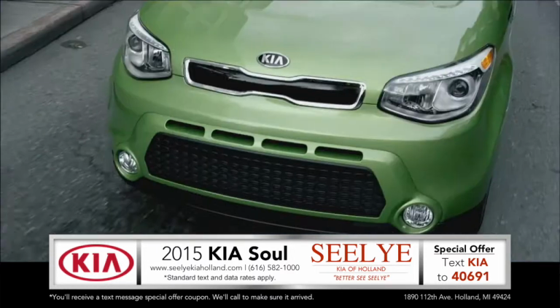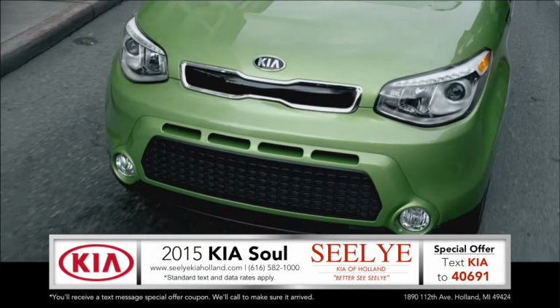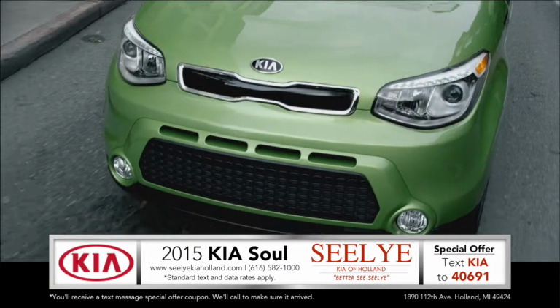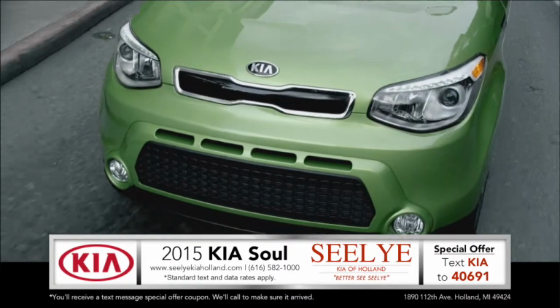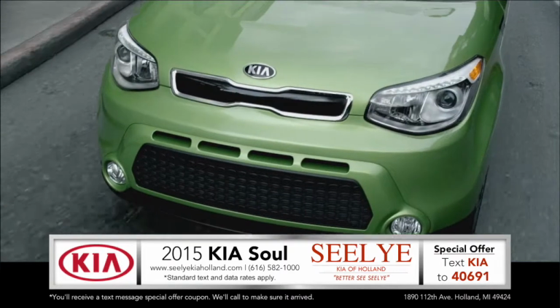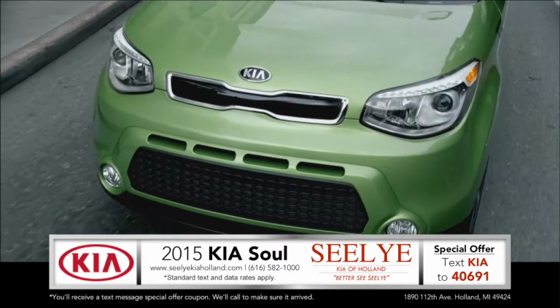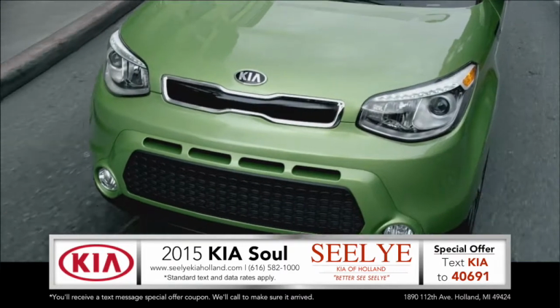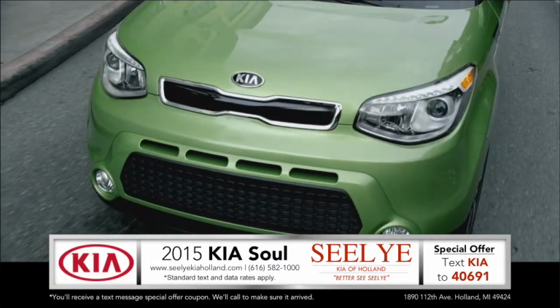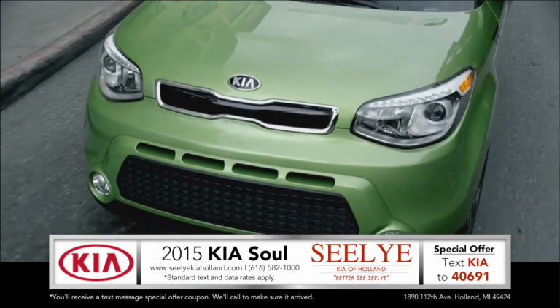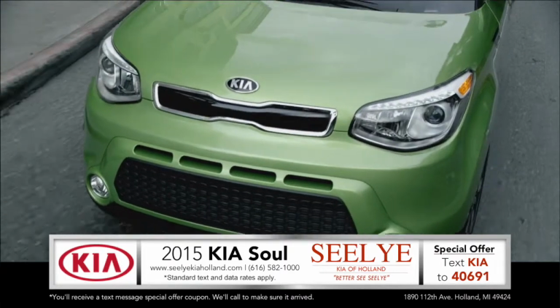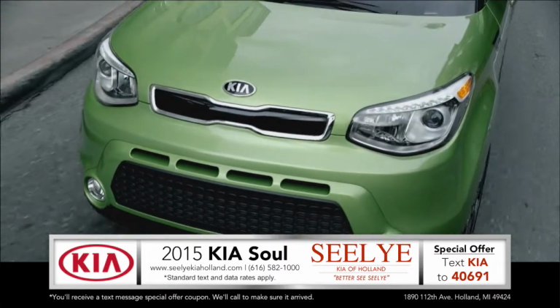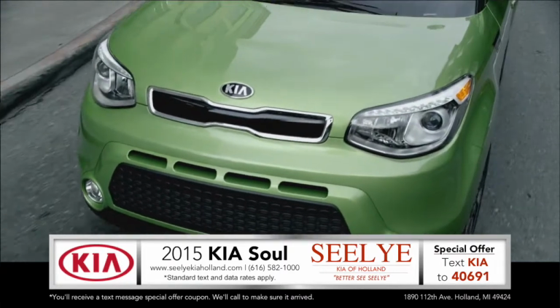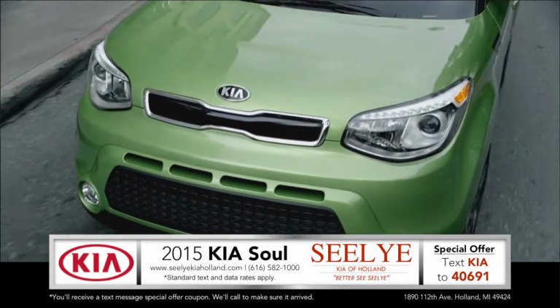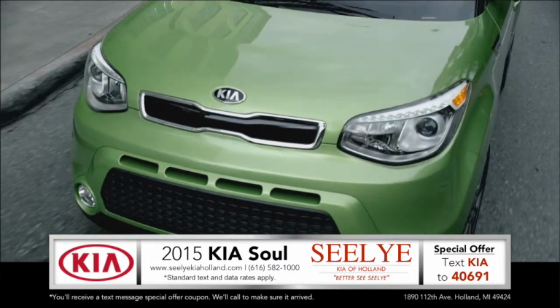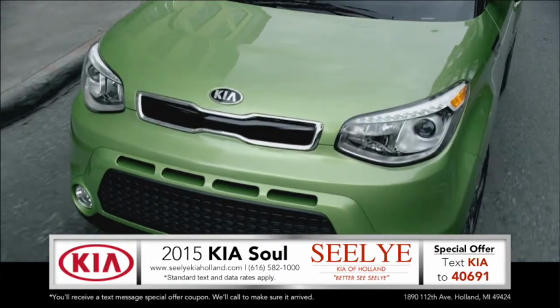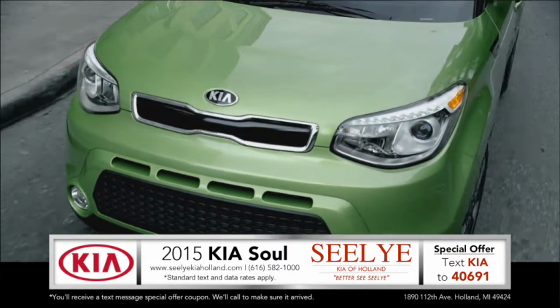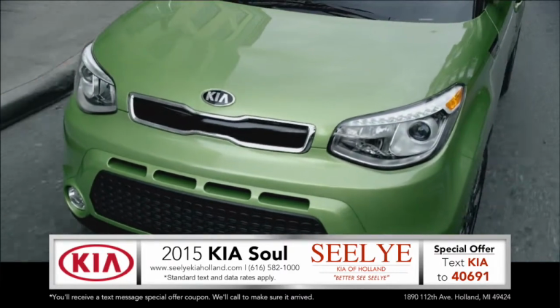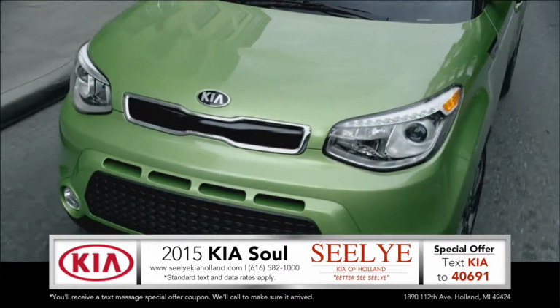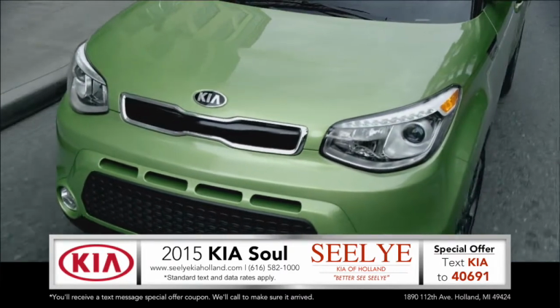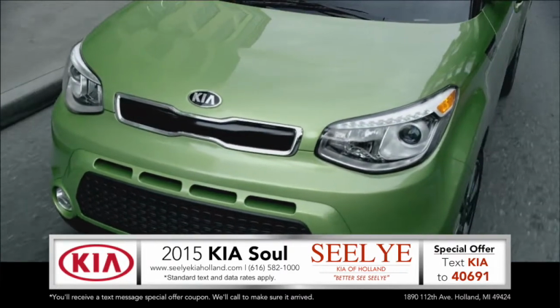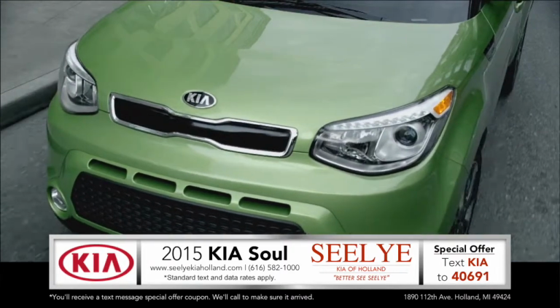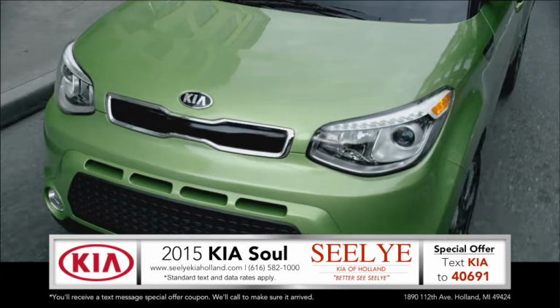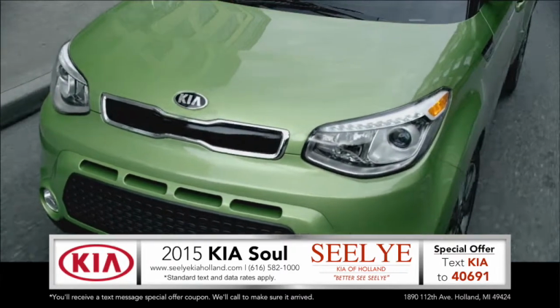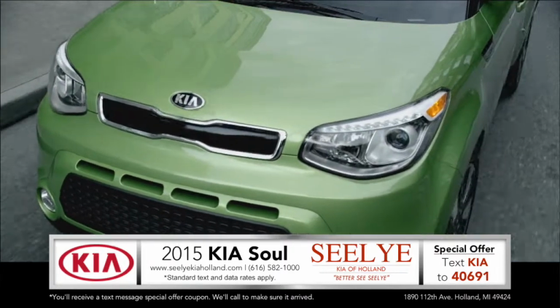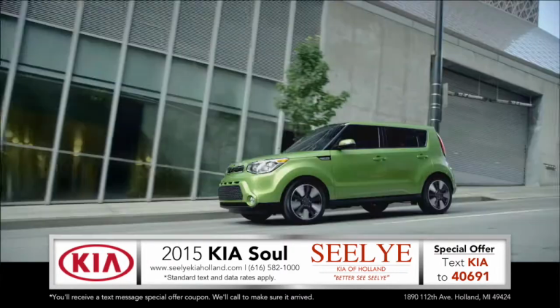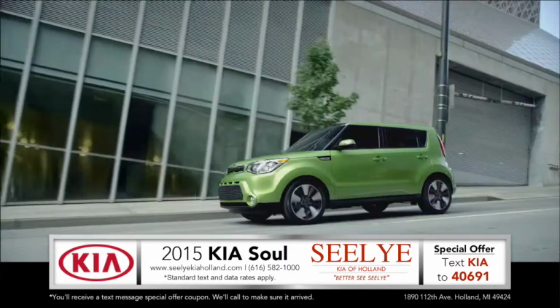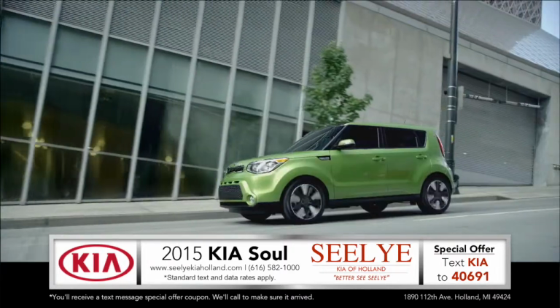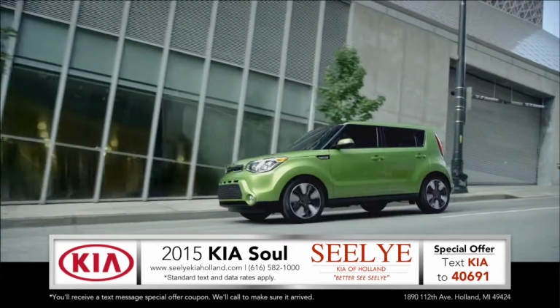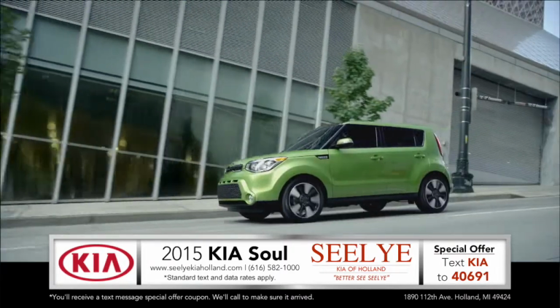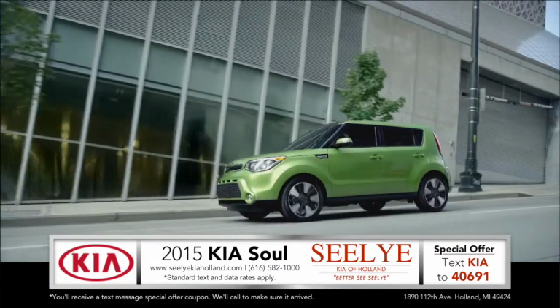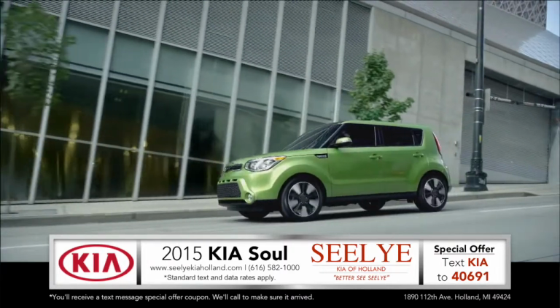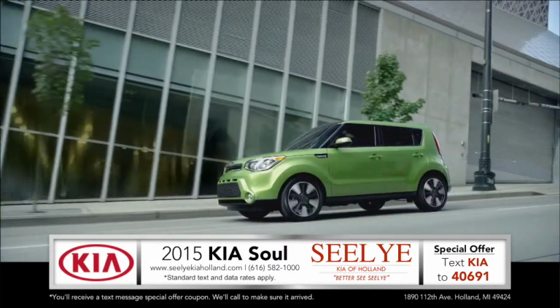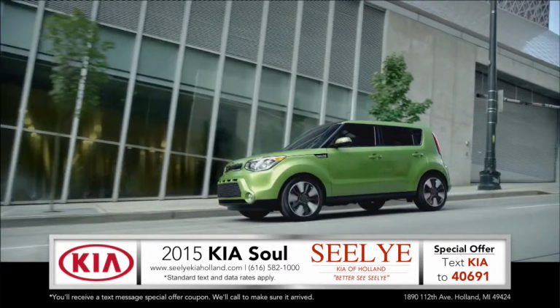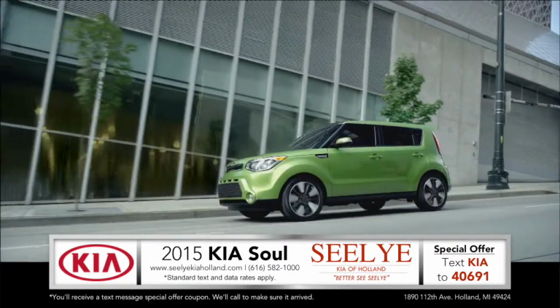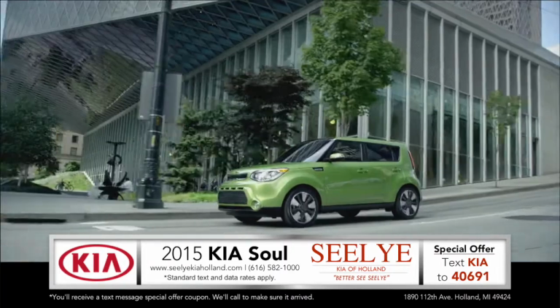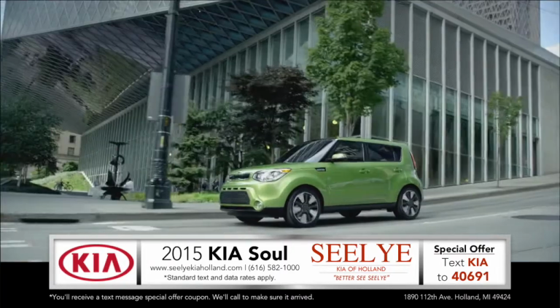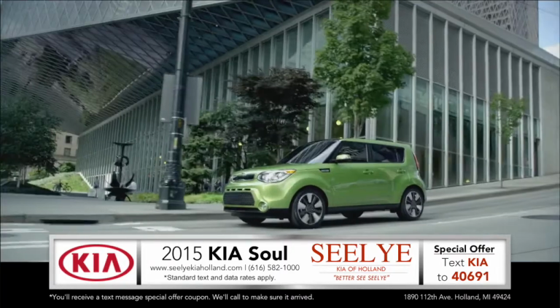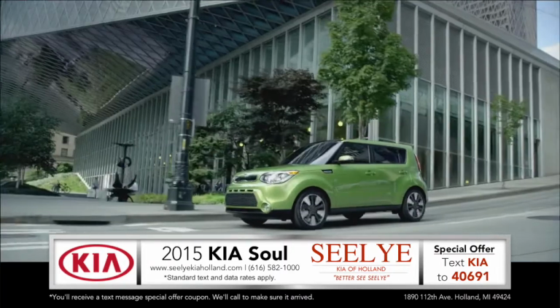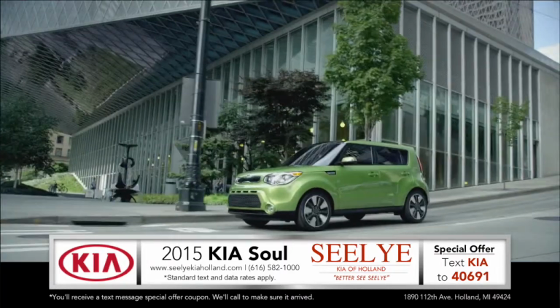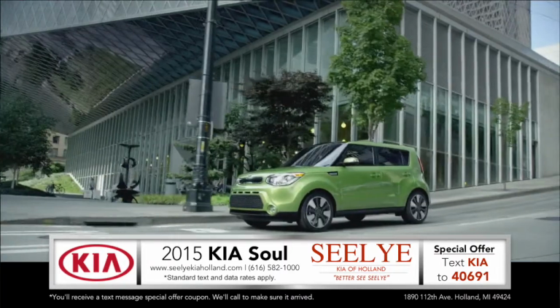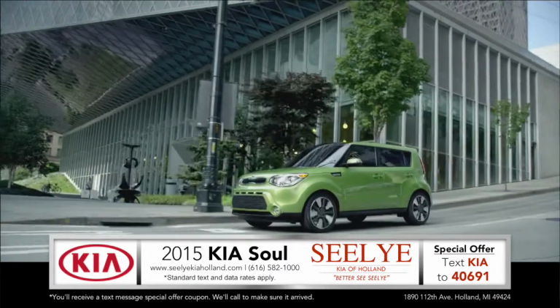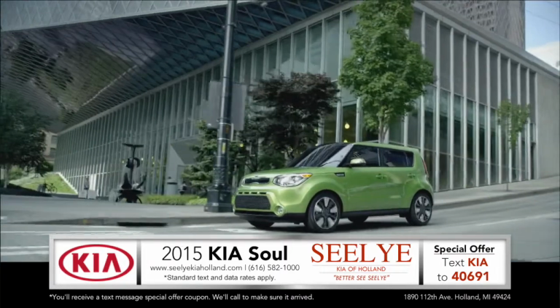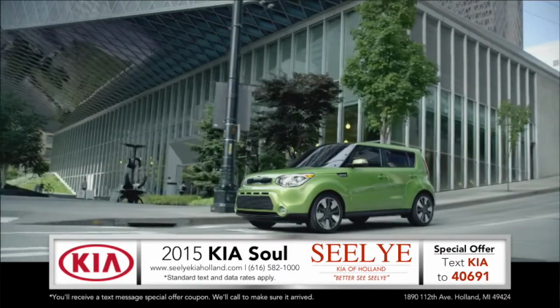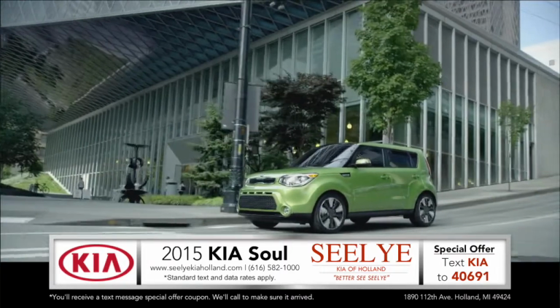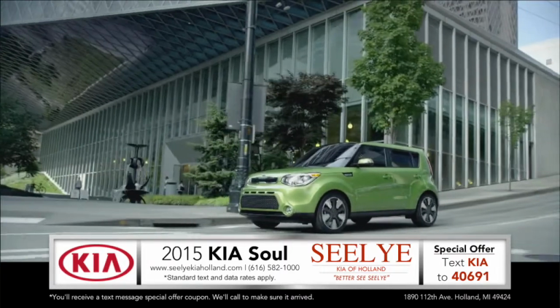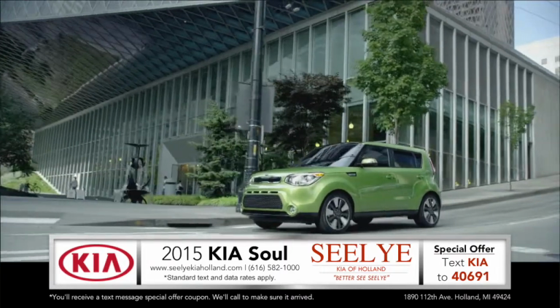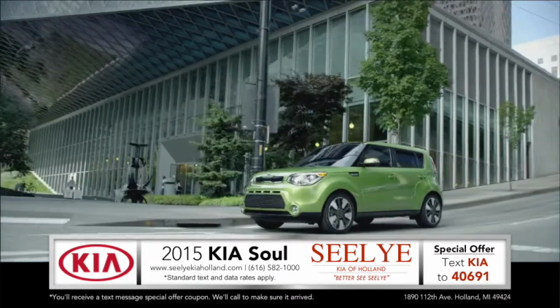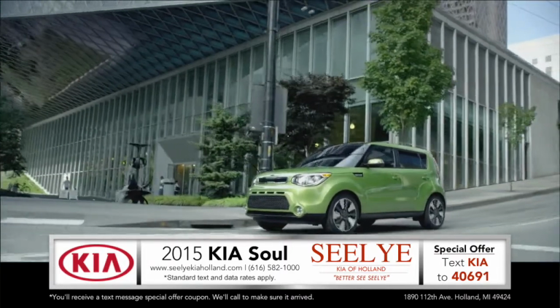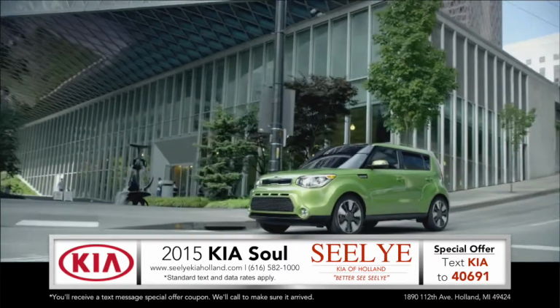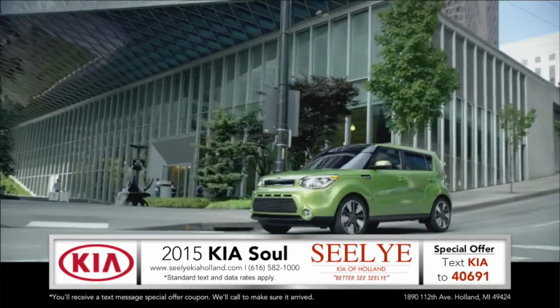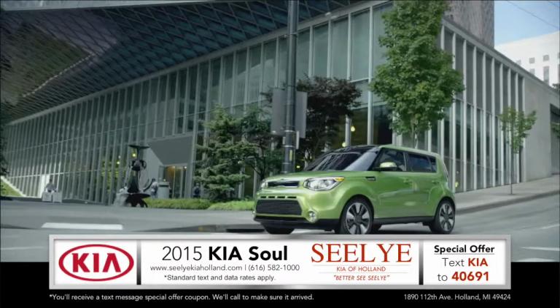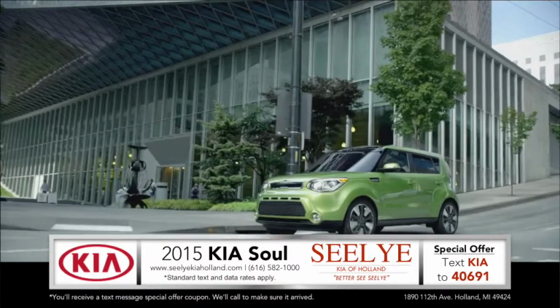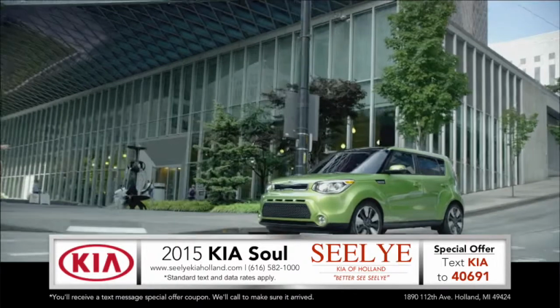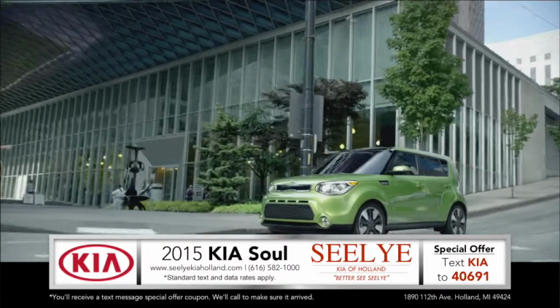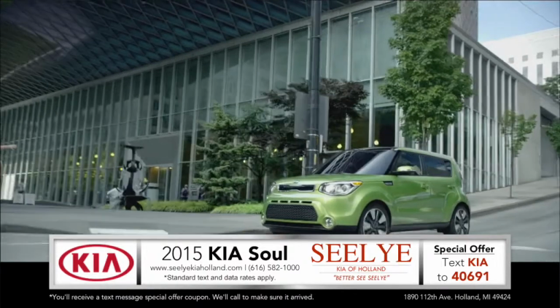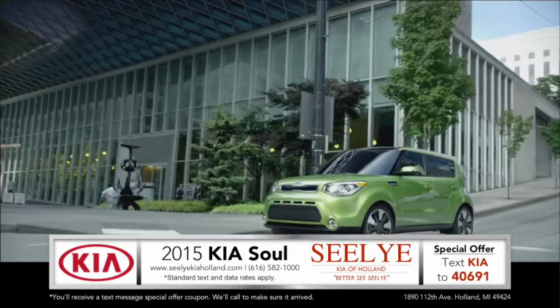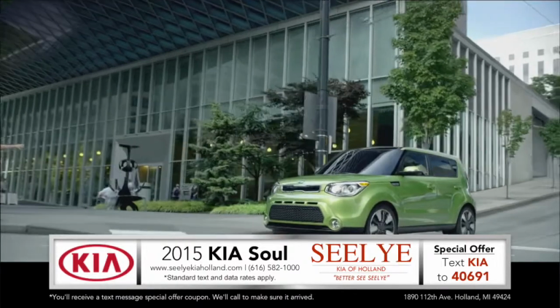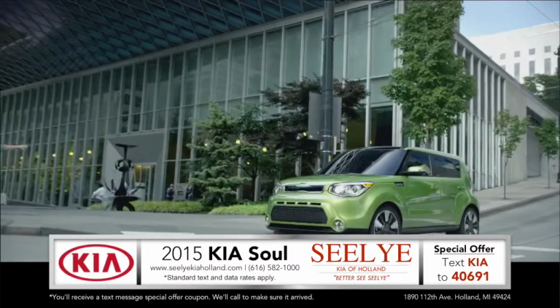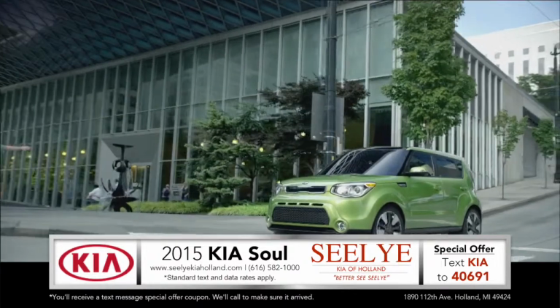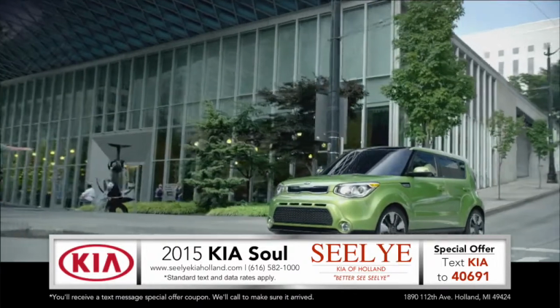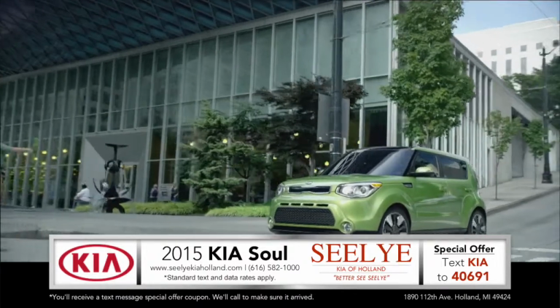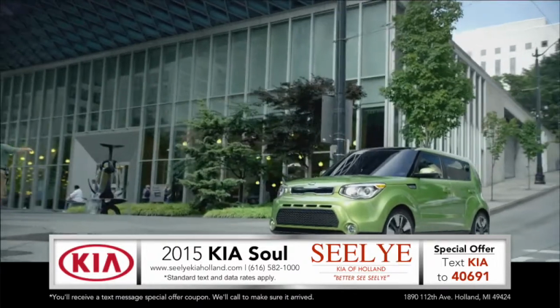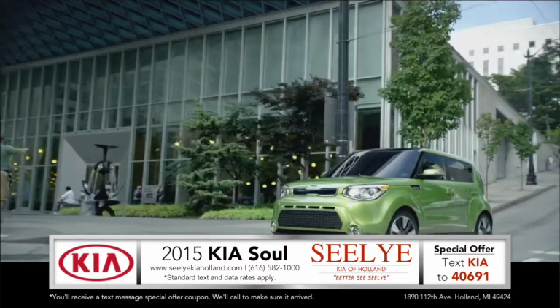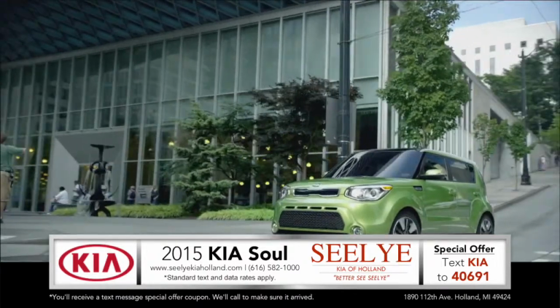If you're in the market for a fun and exciting vehicle, stop in and see us to test drive the new 2015 Kia Soul.